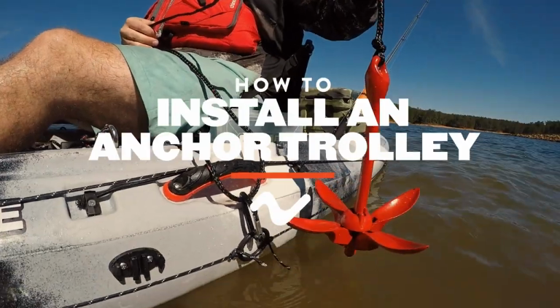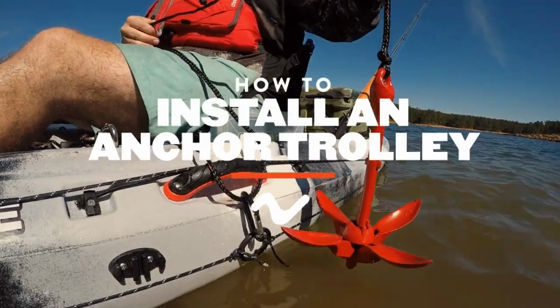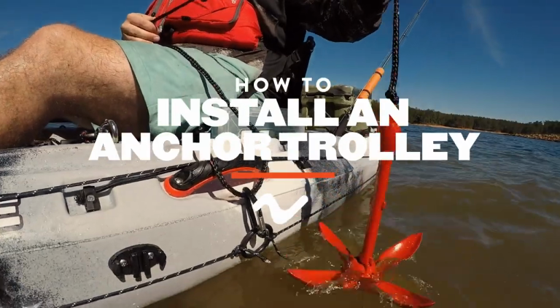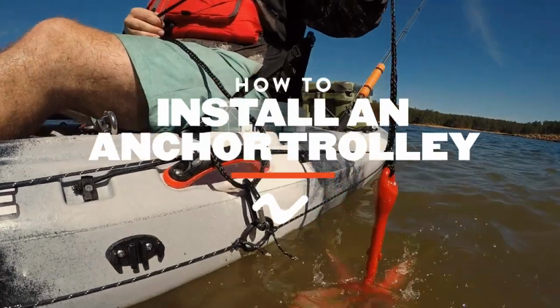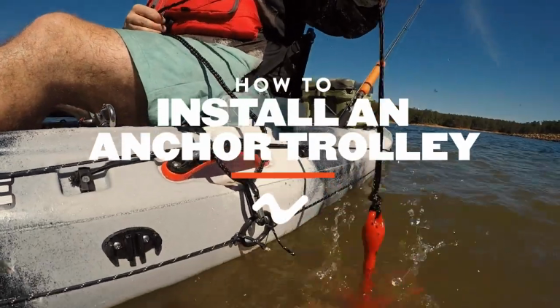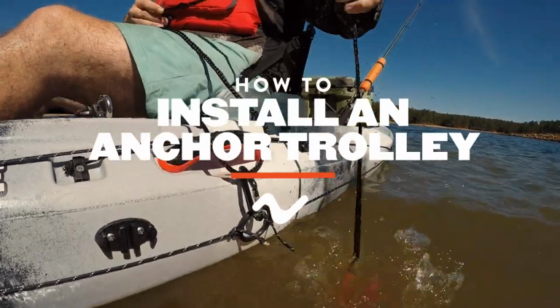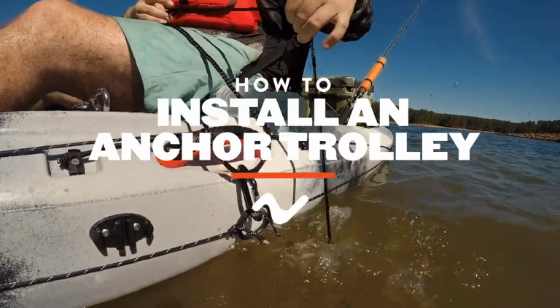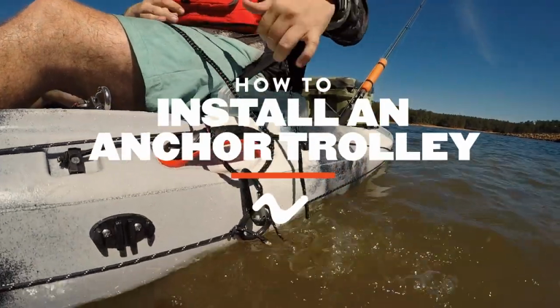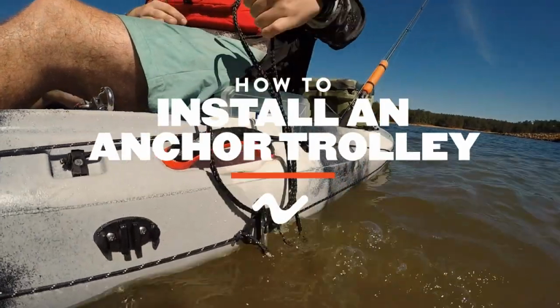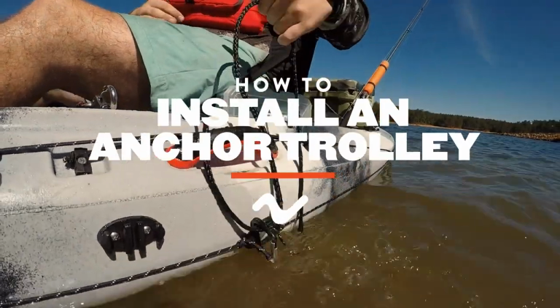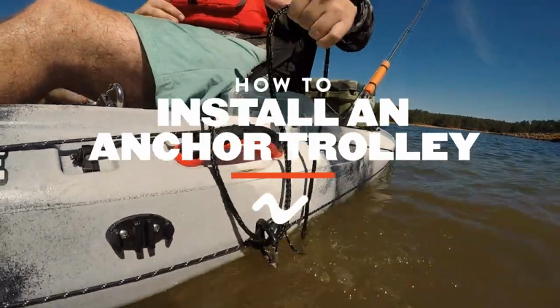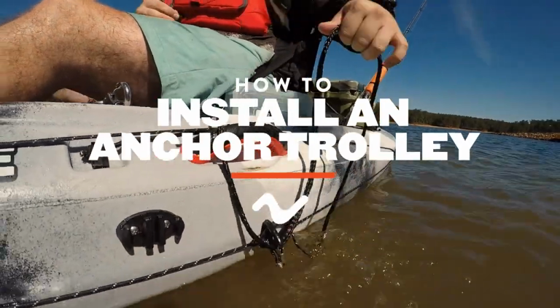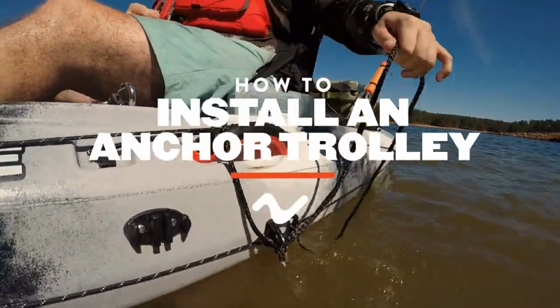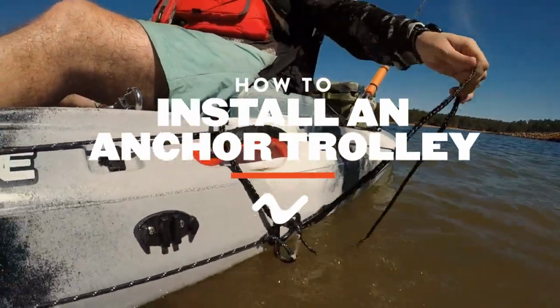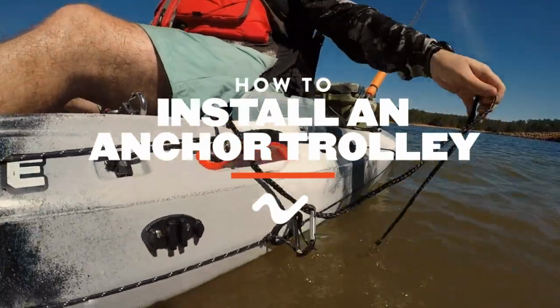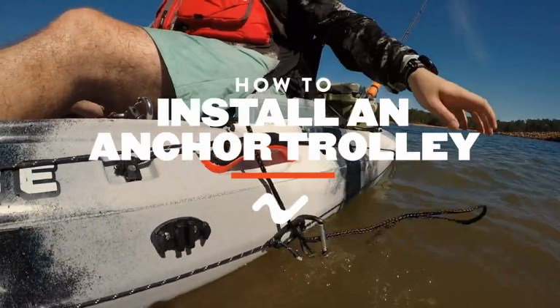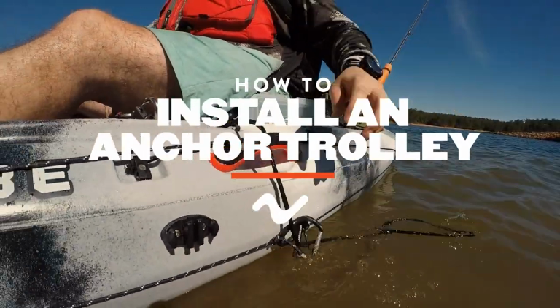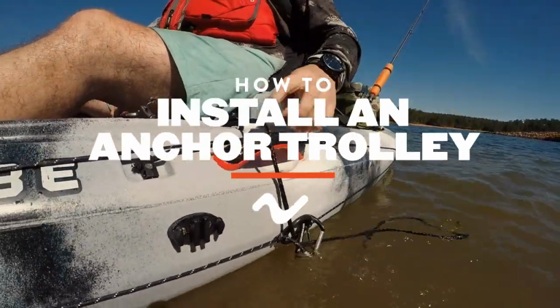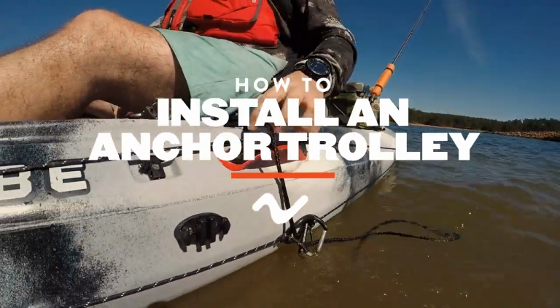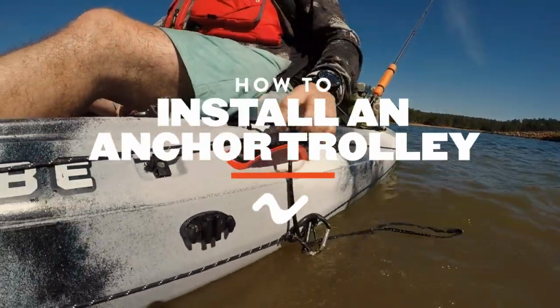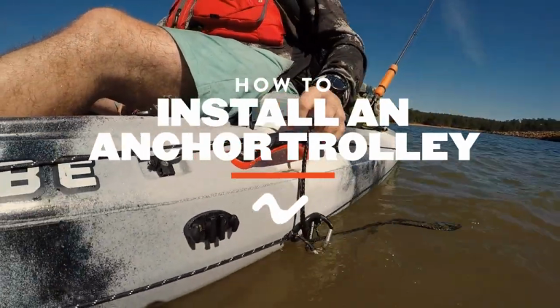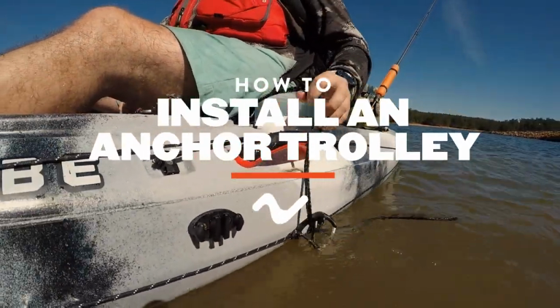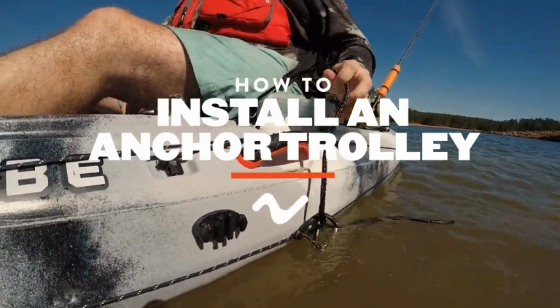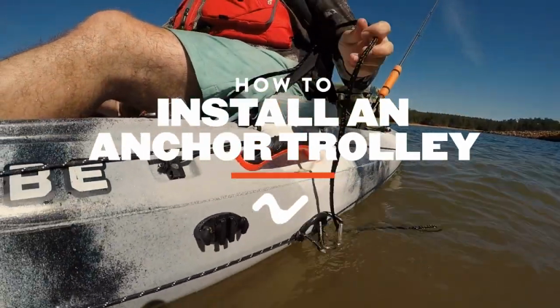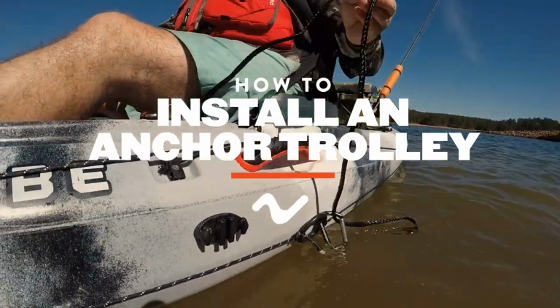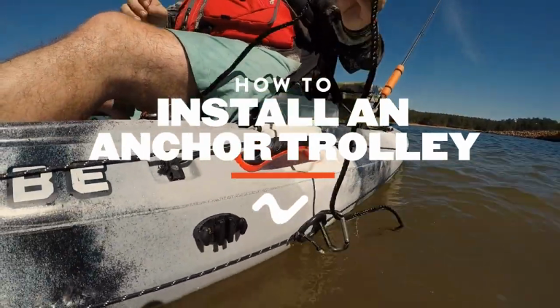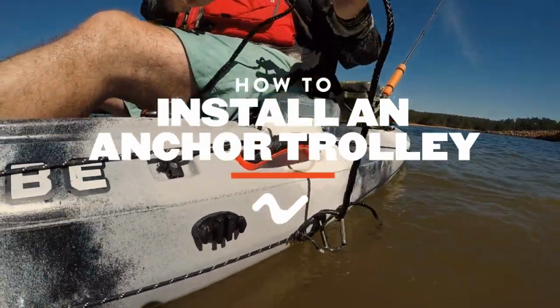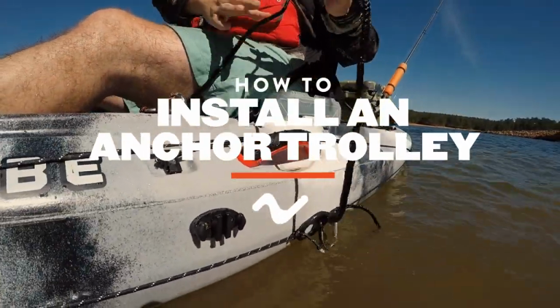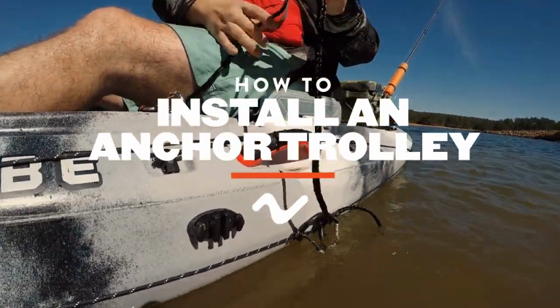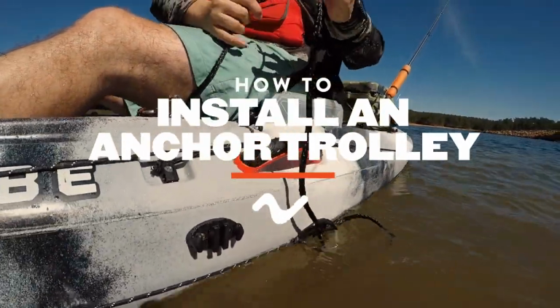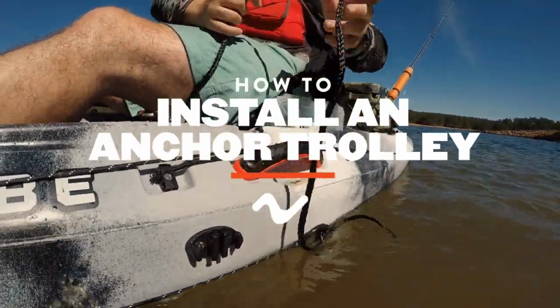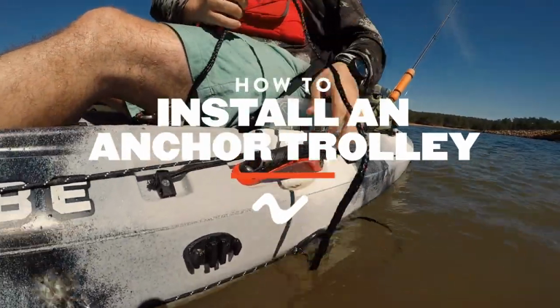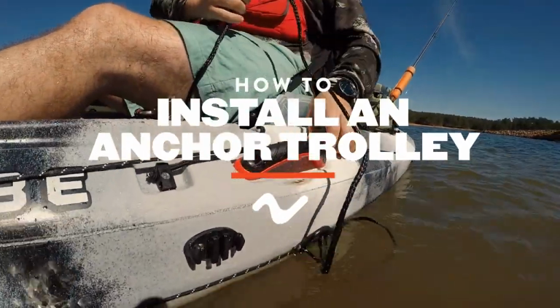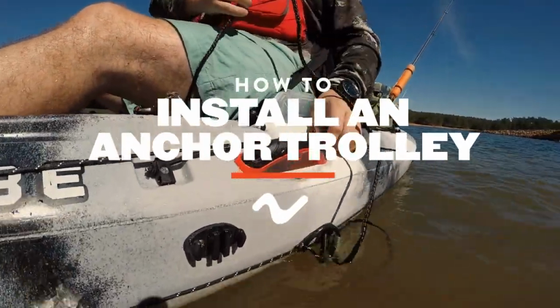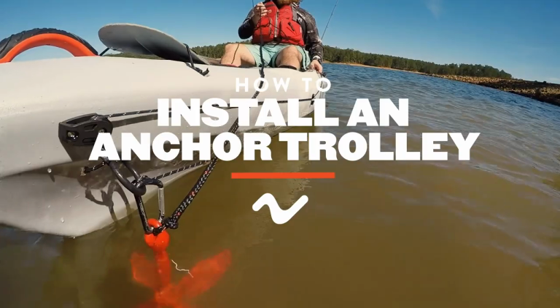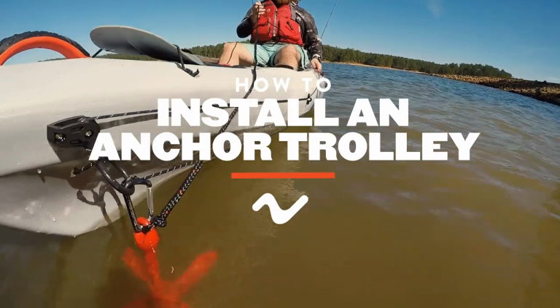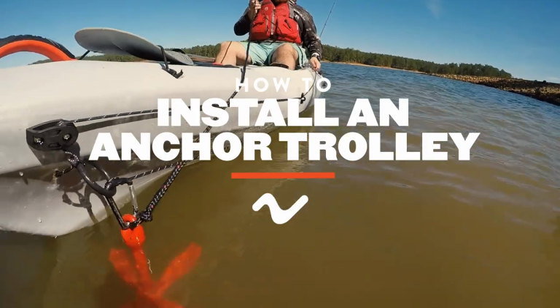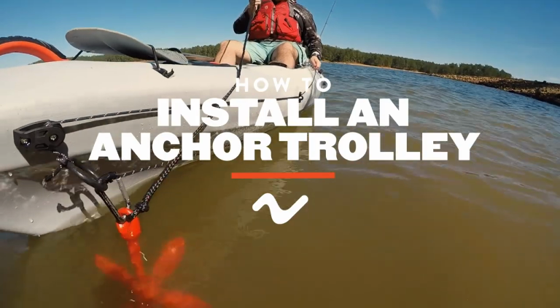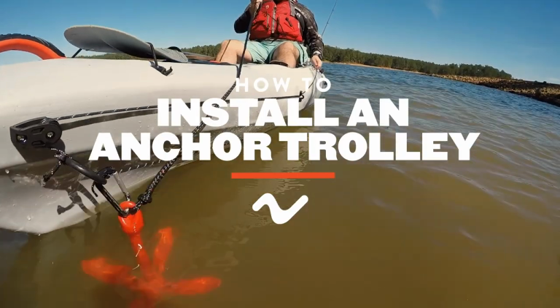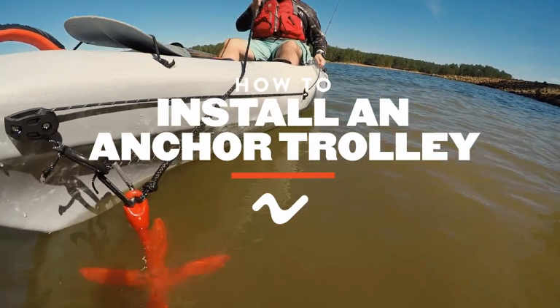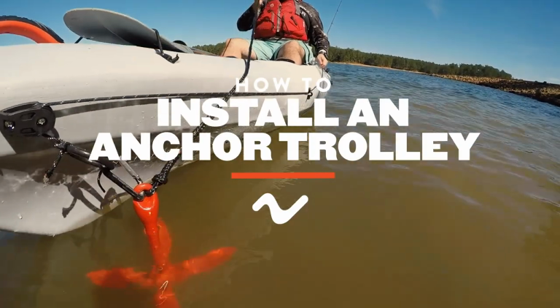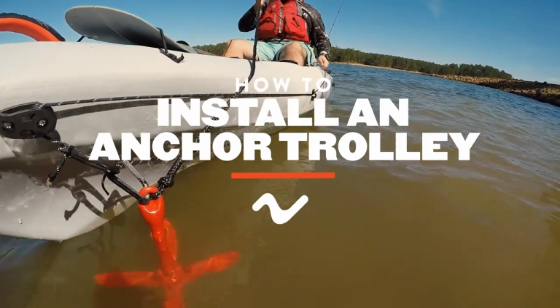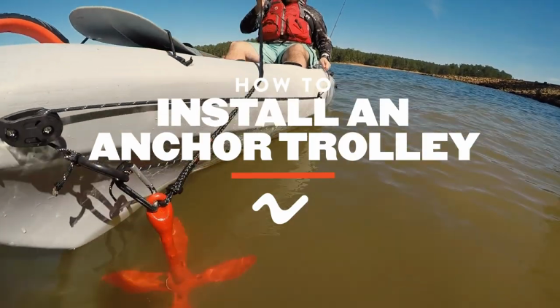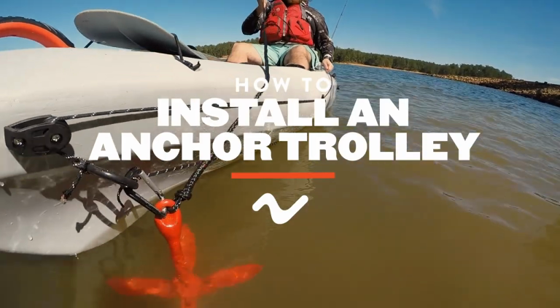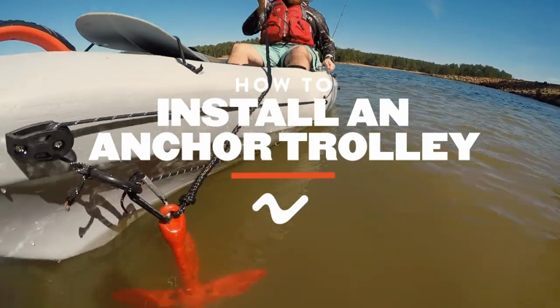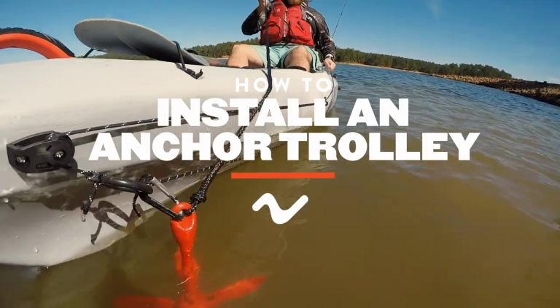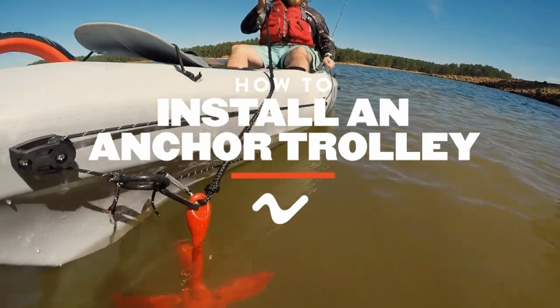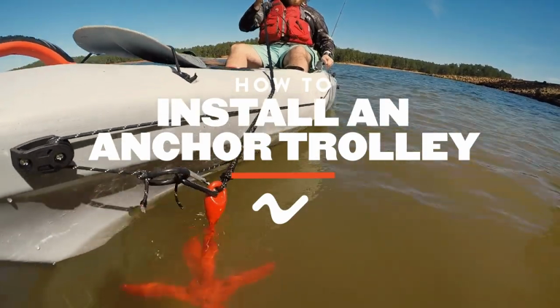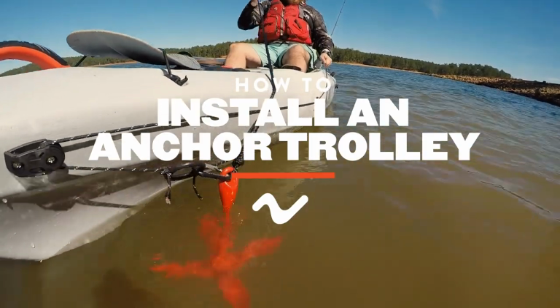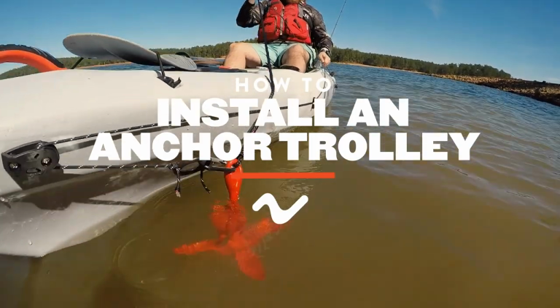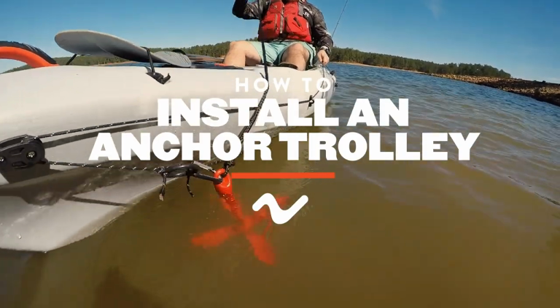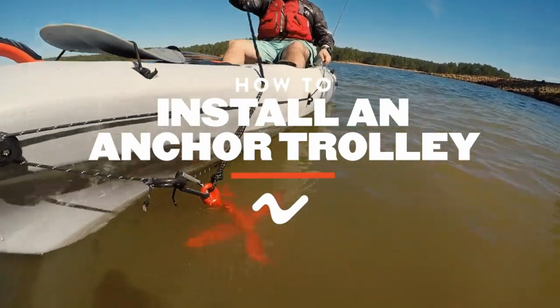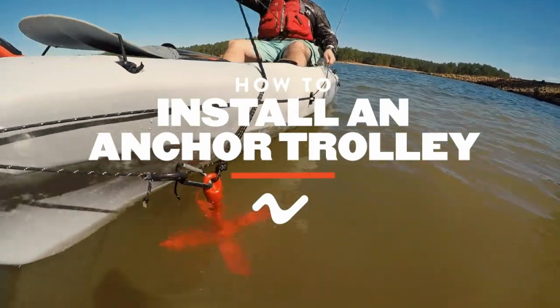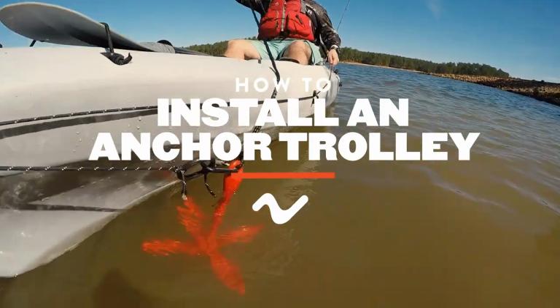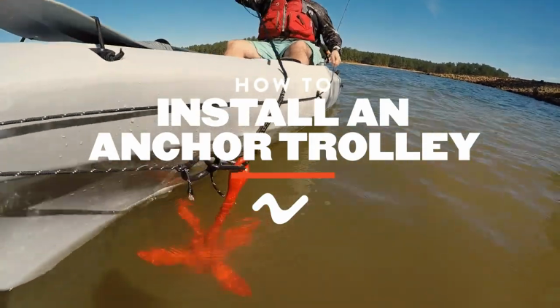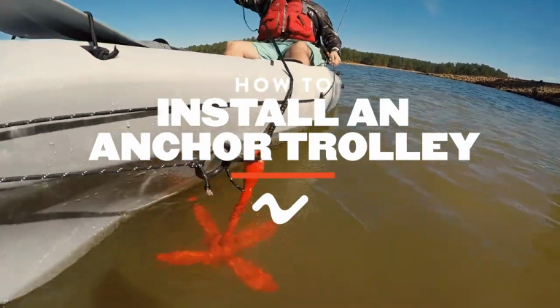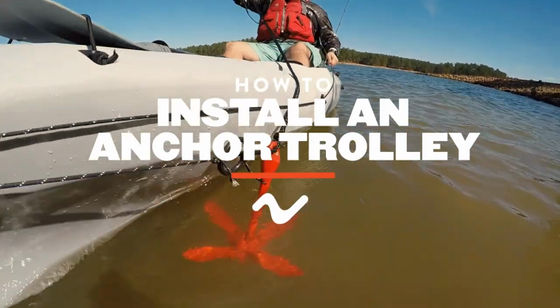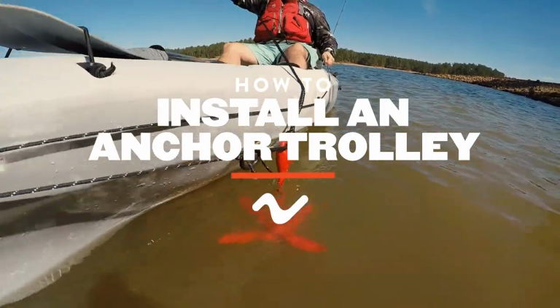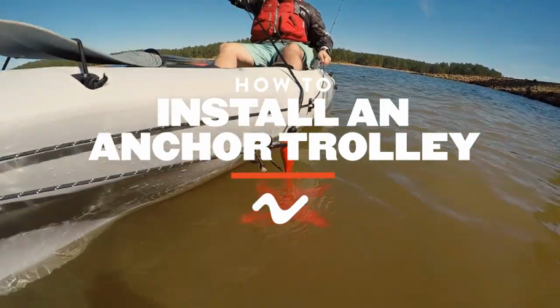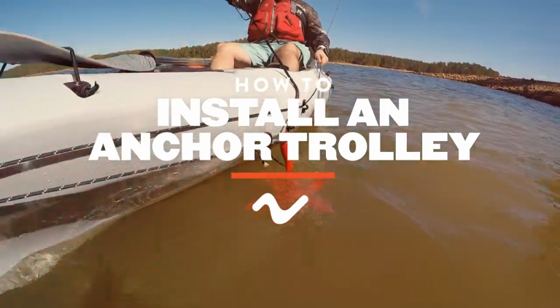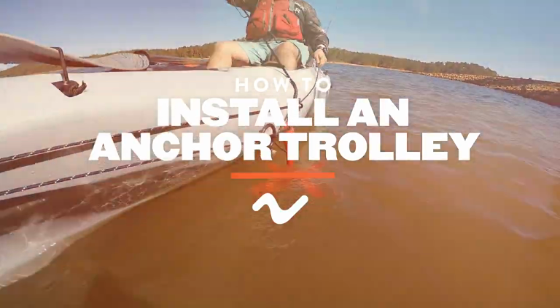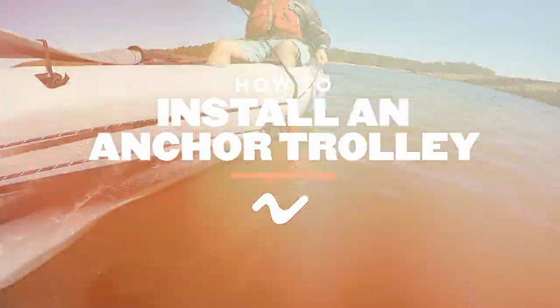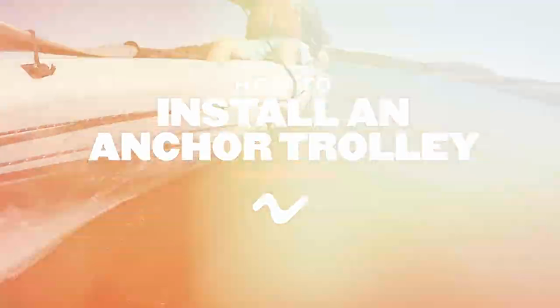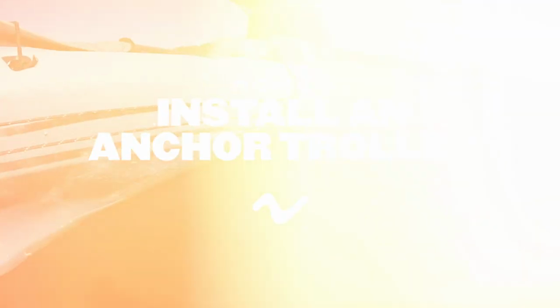One of the great ways to upgrade your kayak is to add an anchor trolley system. In this video we're going to show you the installation process.